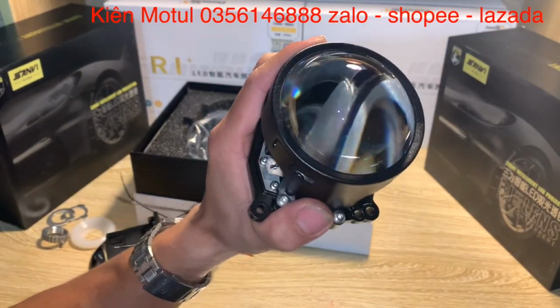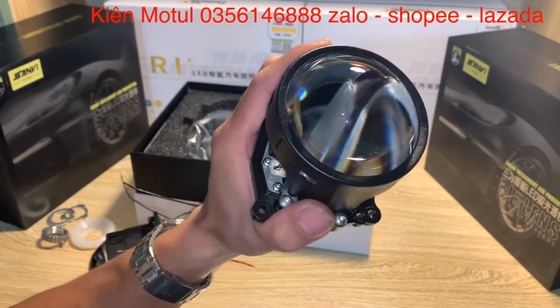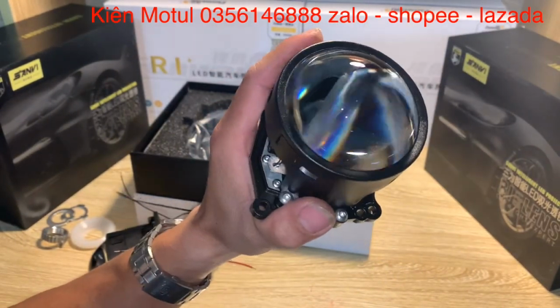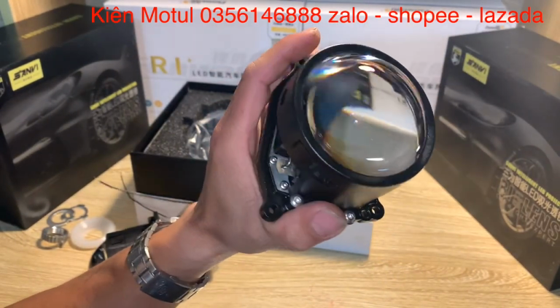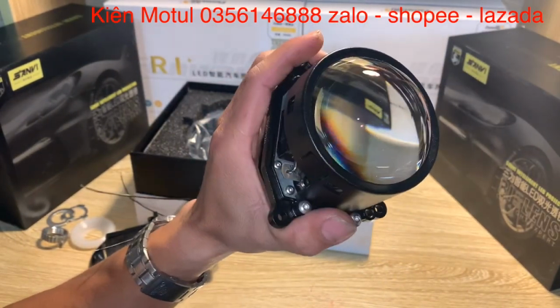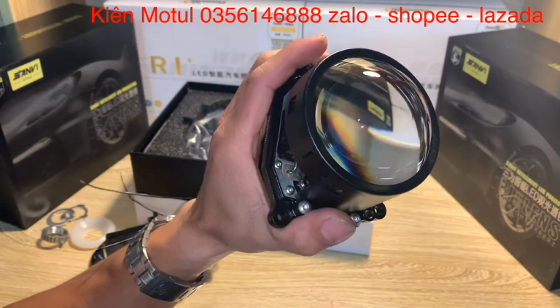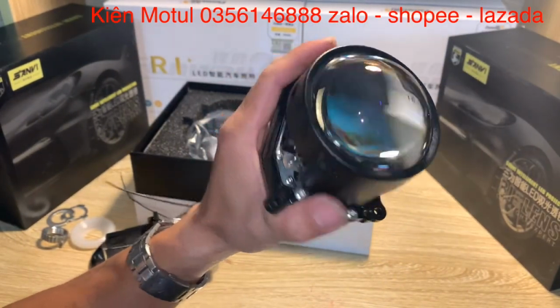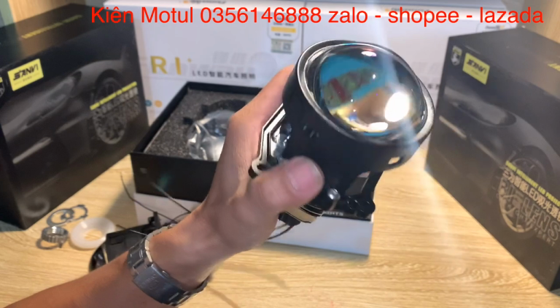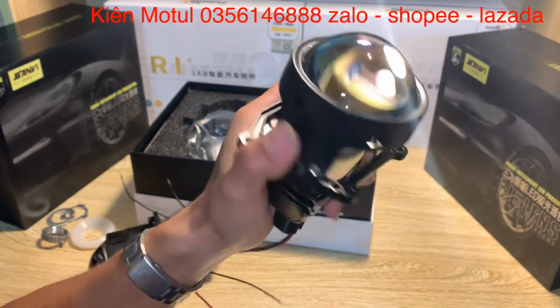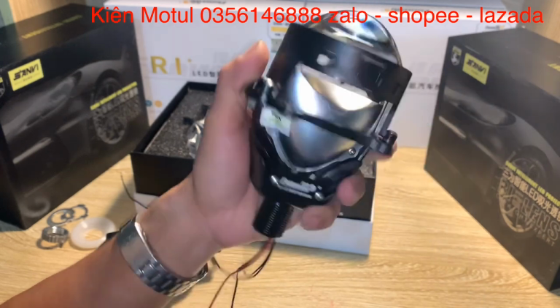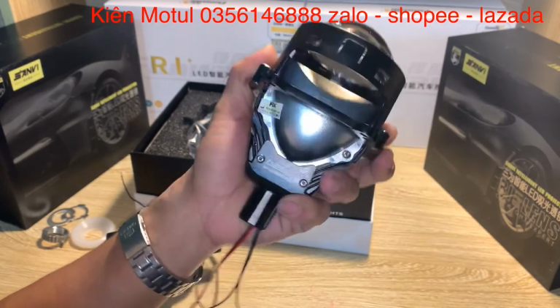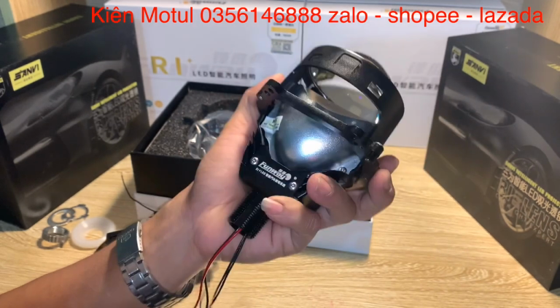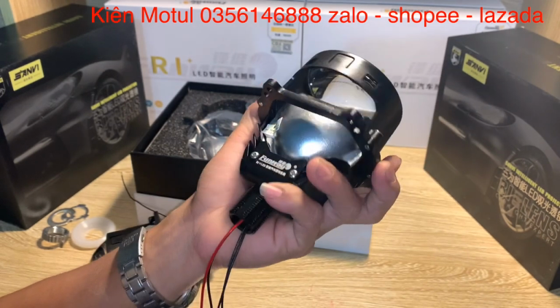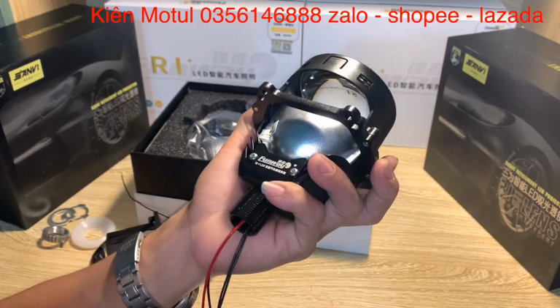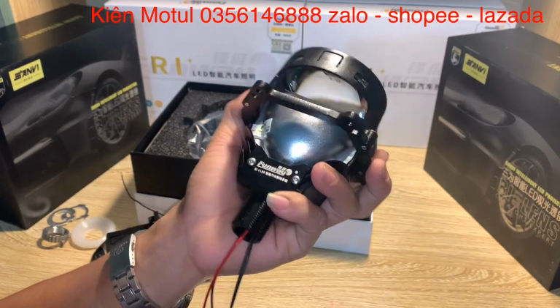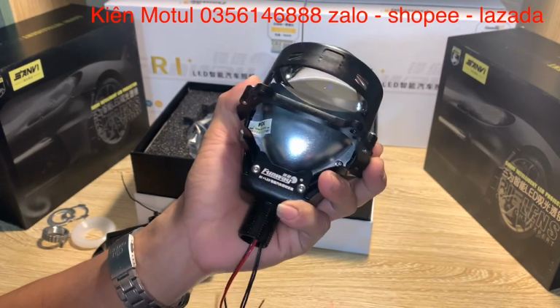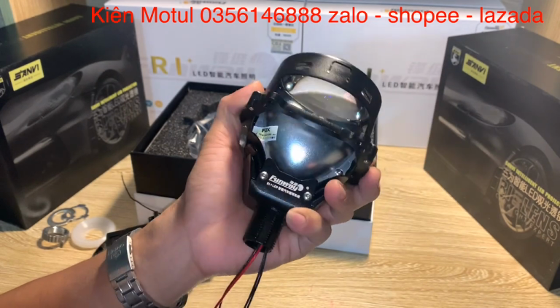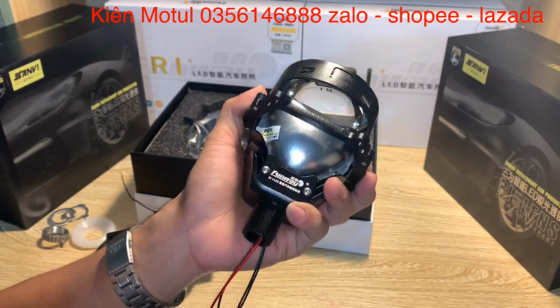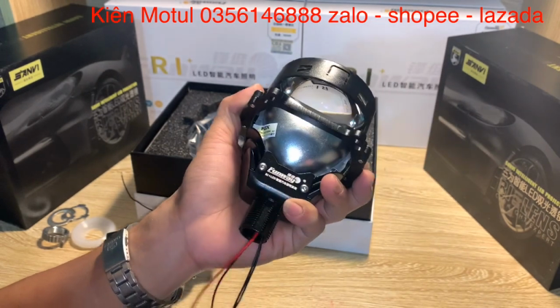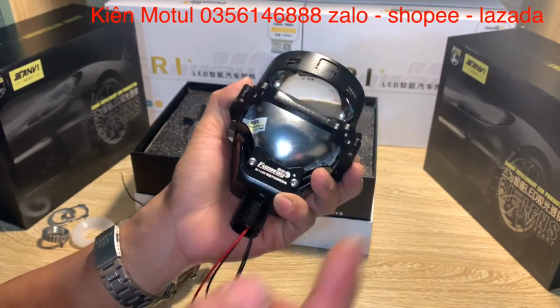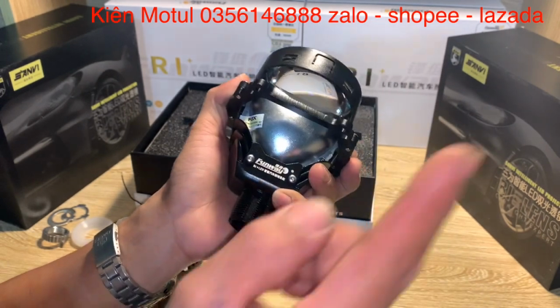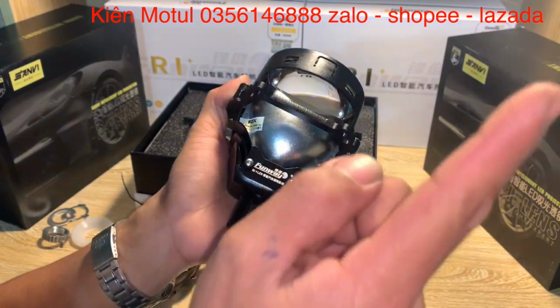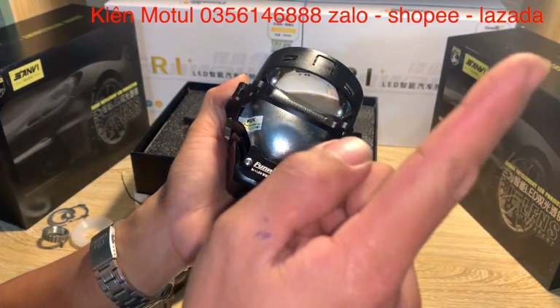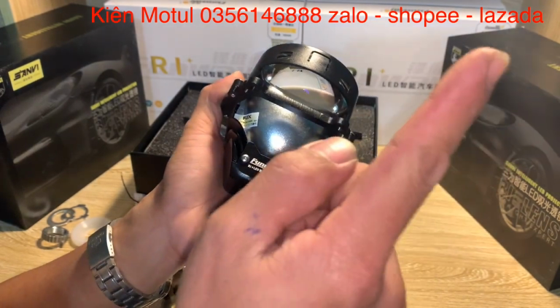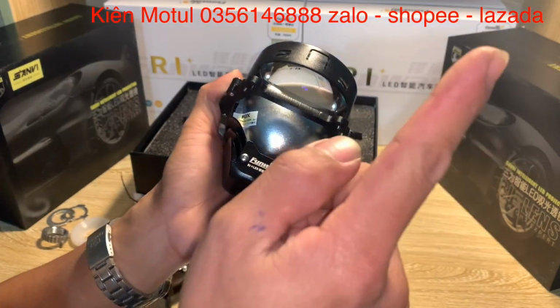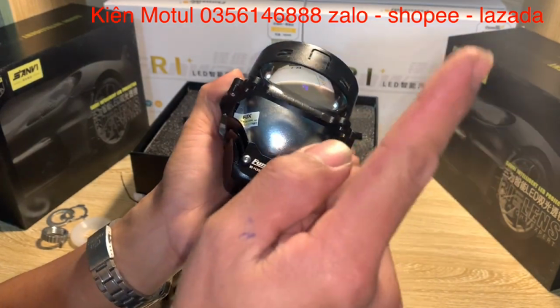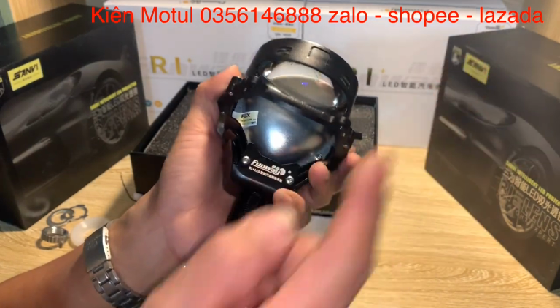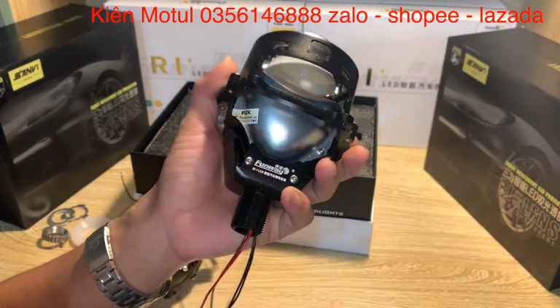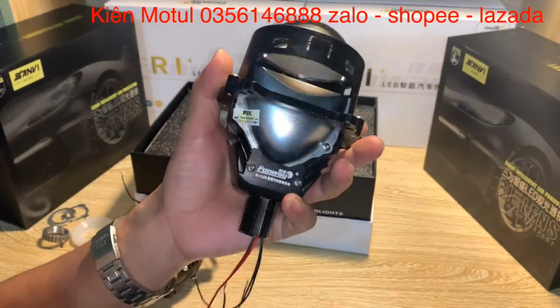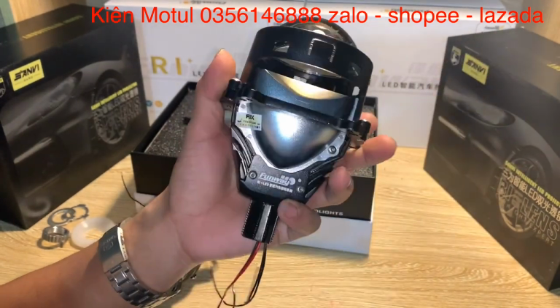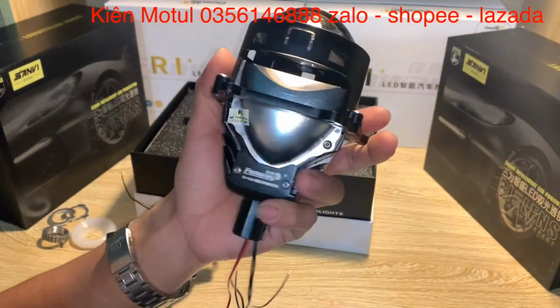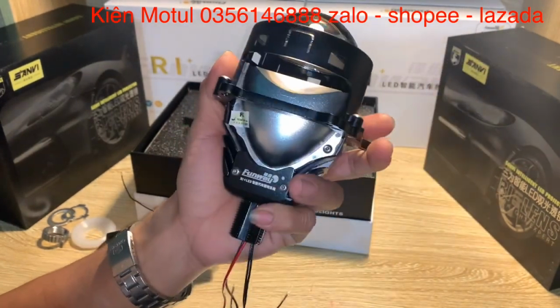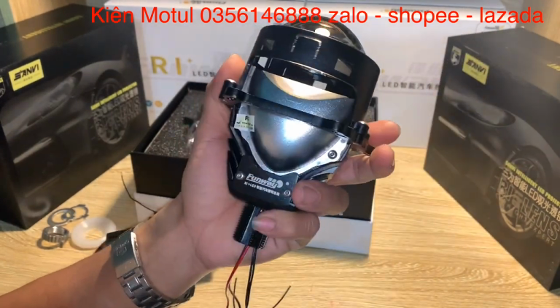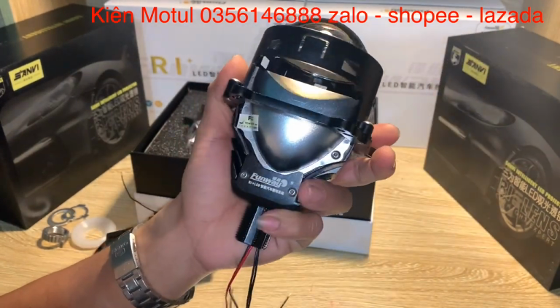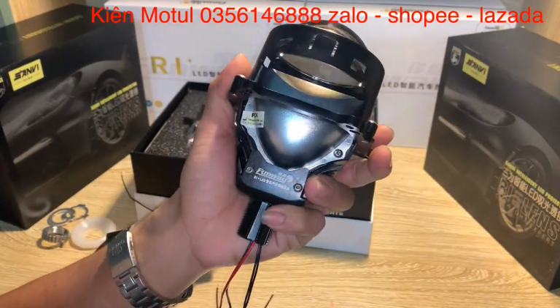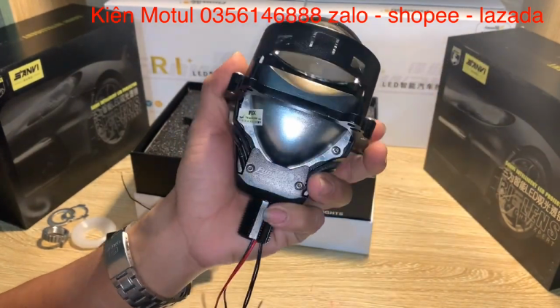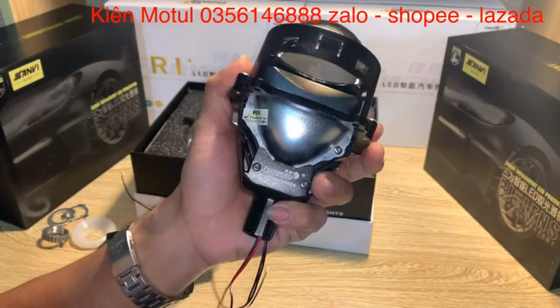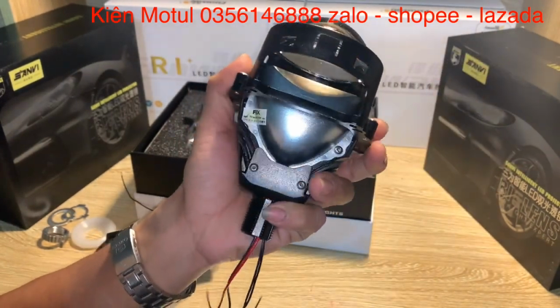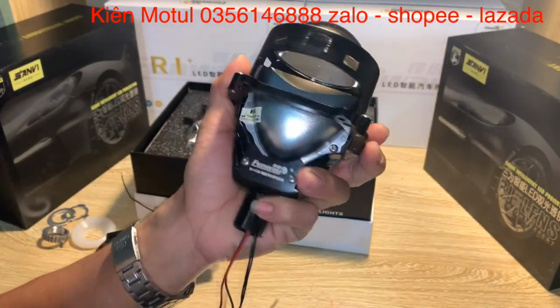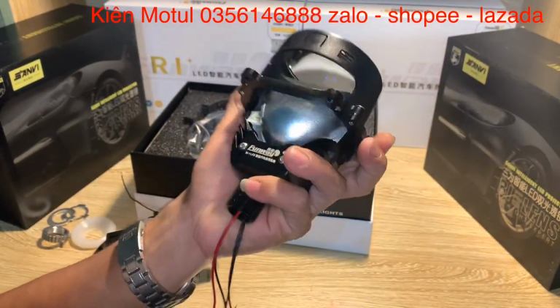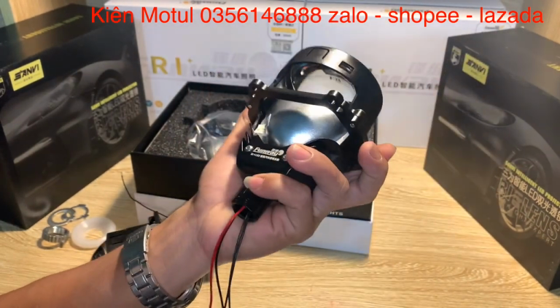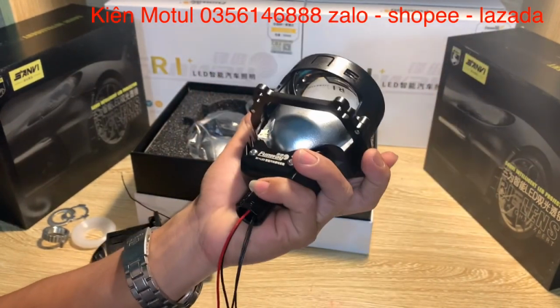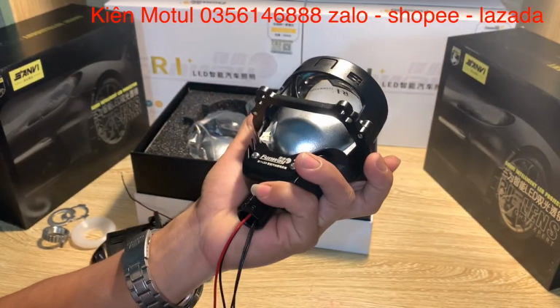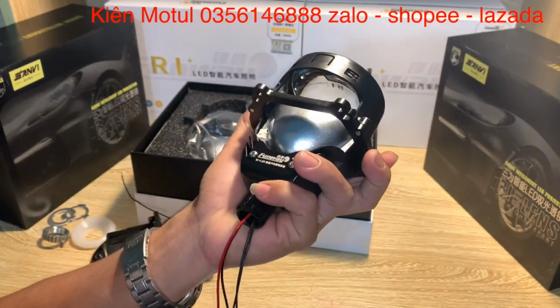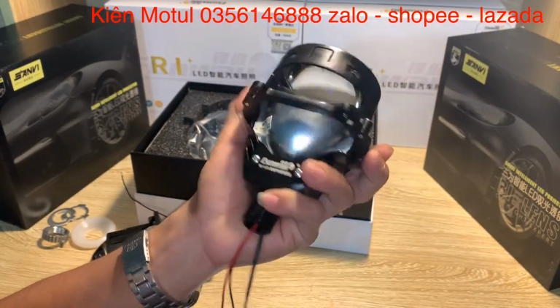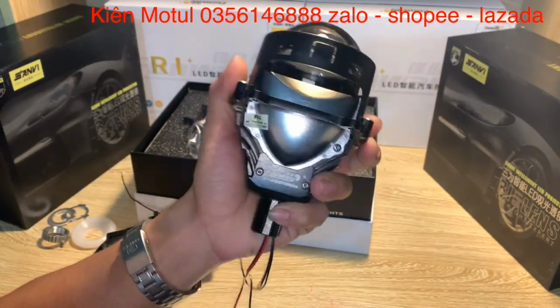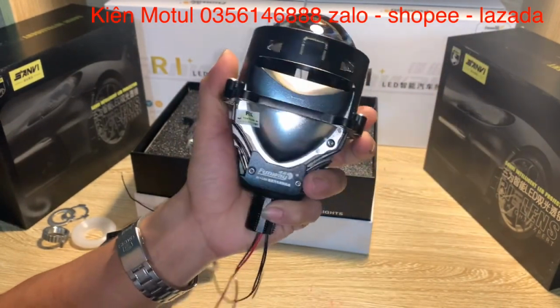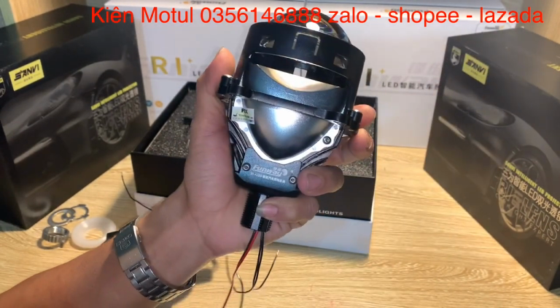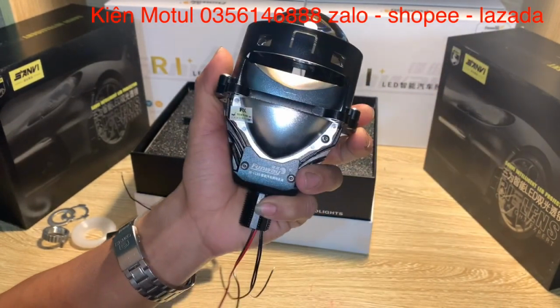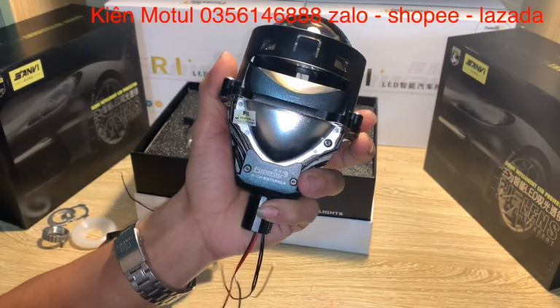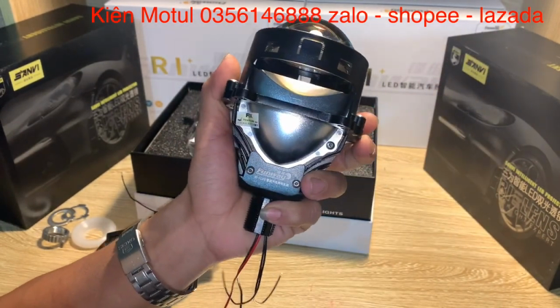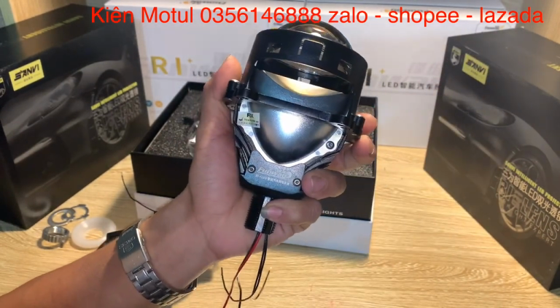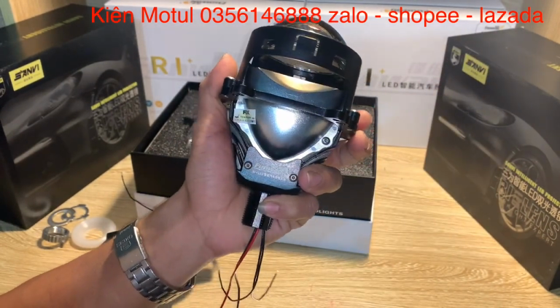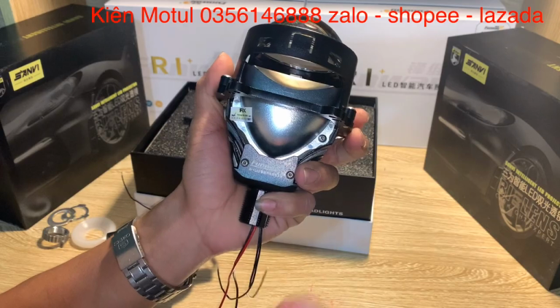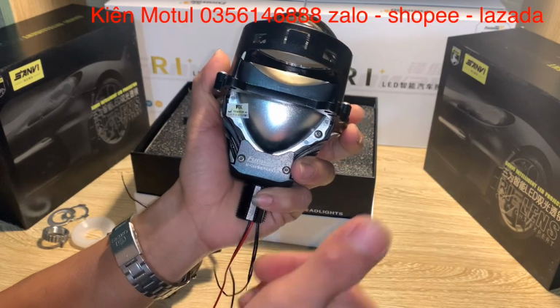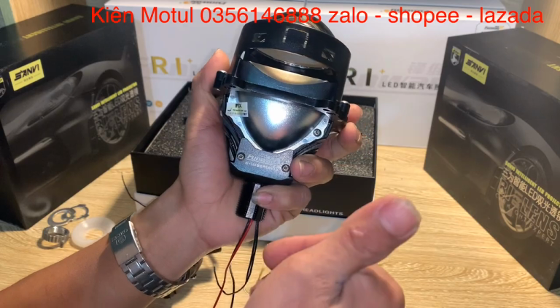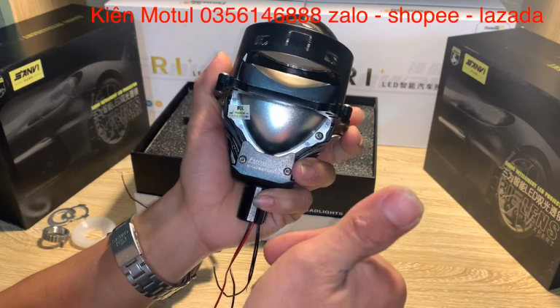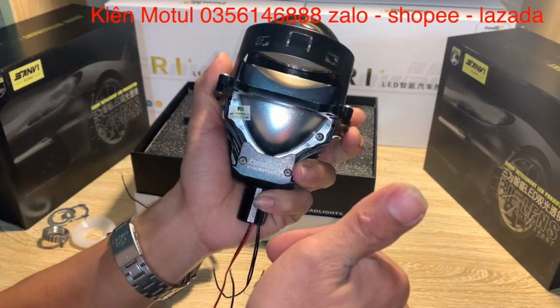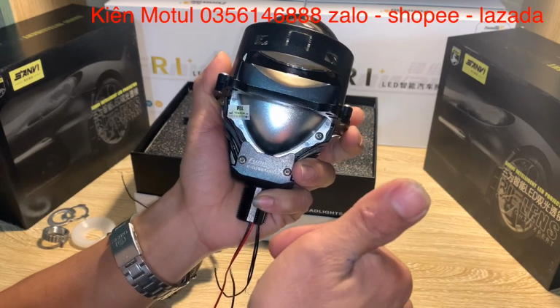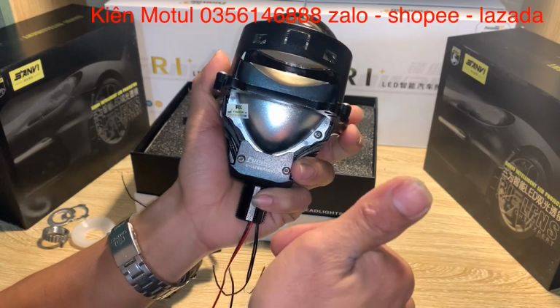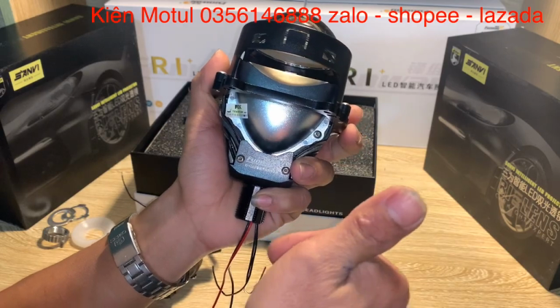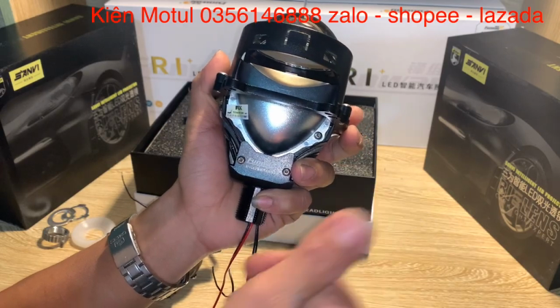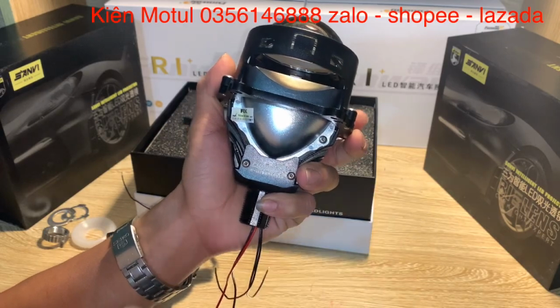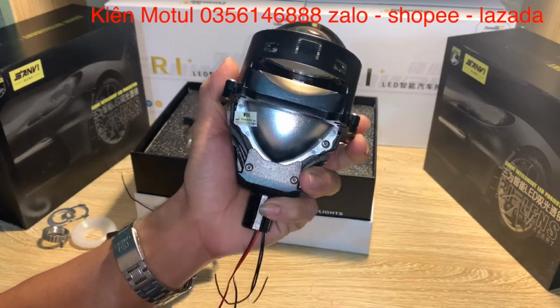Nếu như anh em có nhu cầu thì liên hệ trực tiếp với mình theo số điện thoại mình sẽ để ở góc màn hình. Bên mình sẽ ship hàng toàn quốc. Cảm ơn anh em đã chú ý theo dõi.